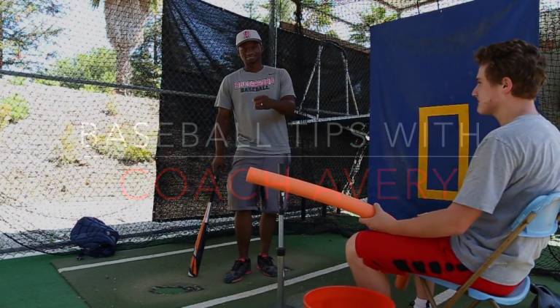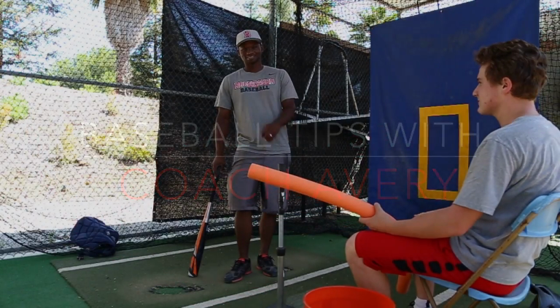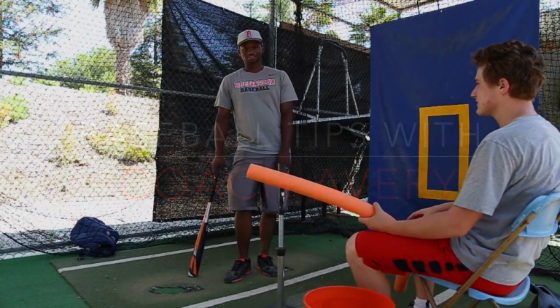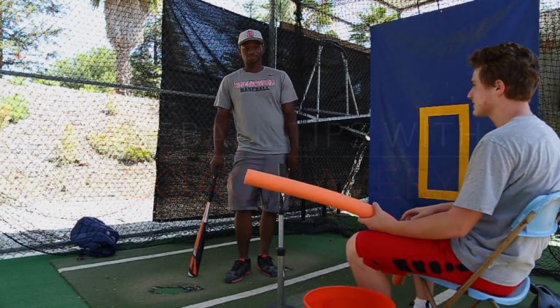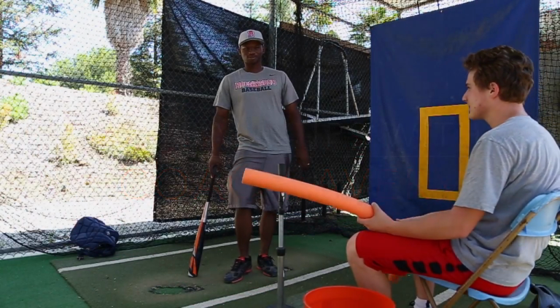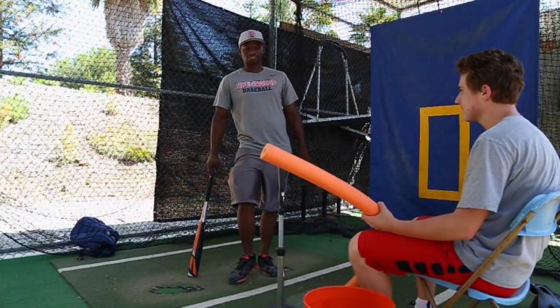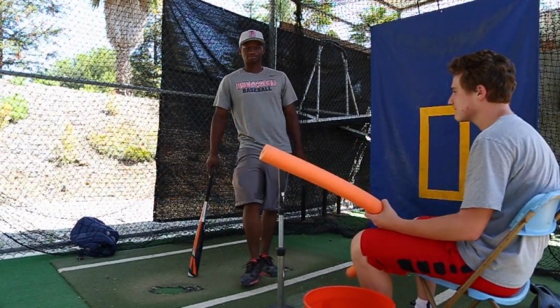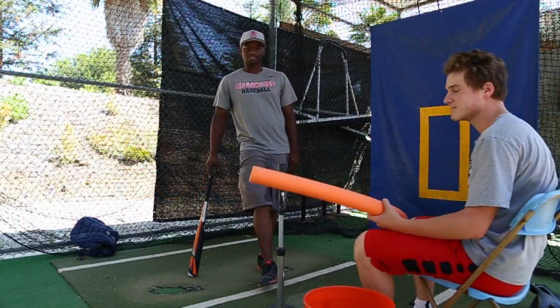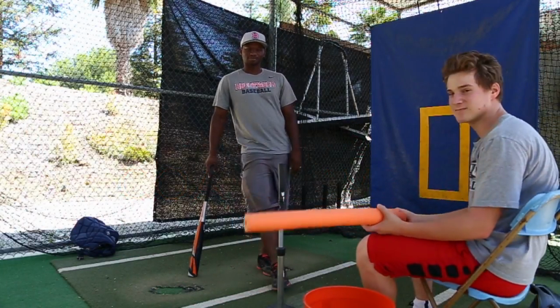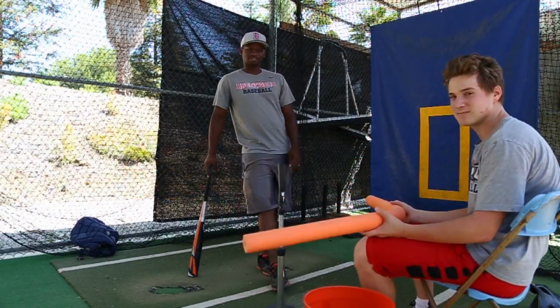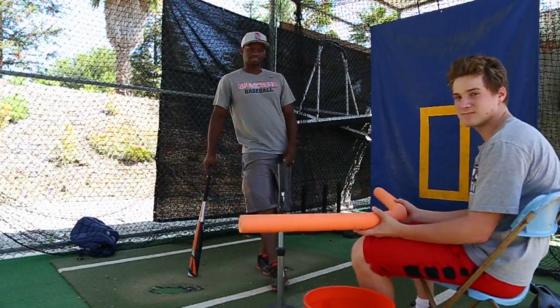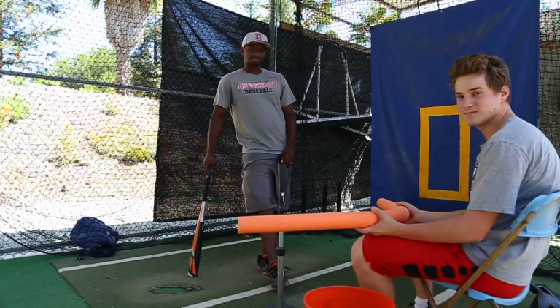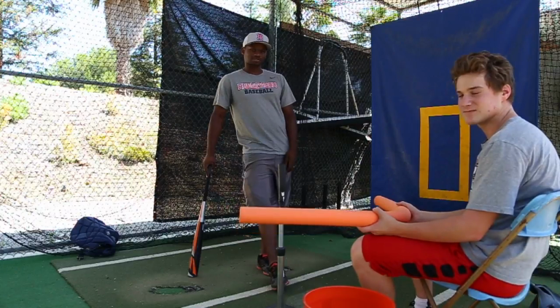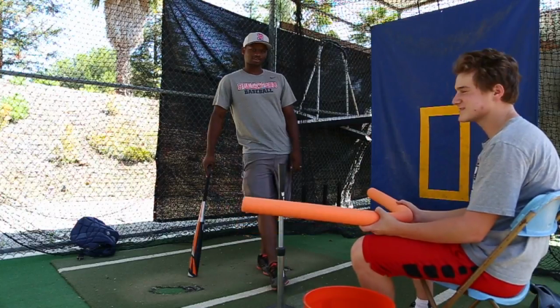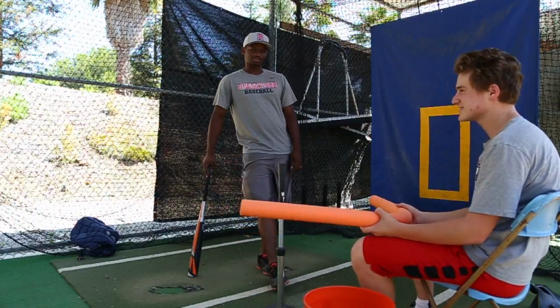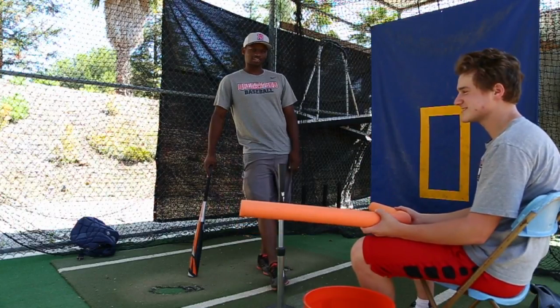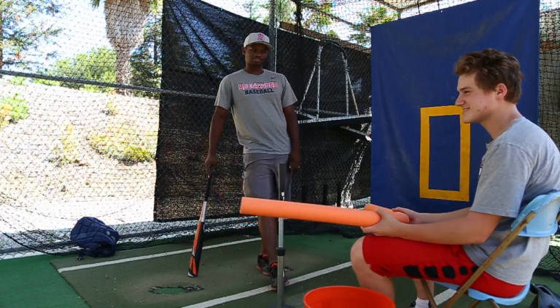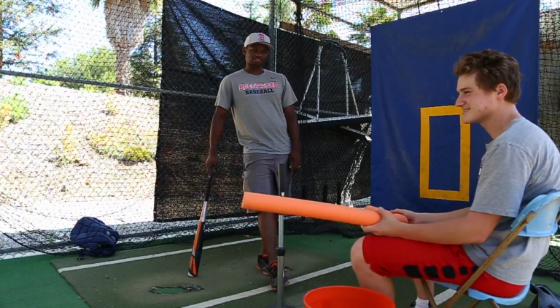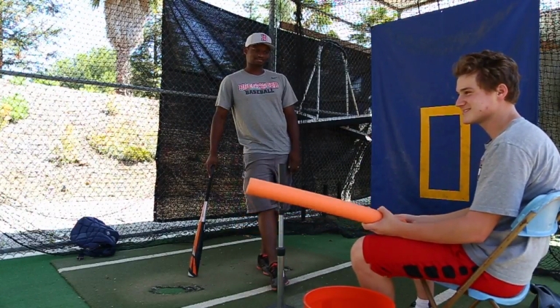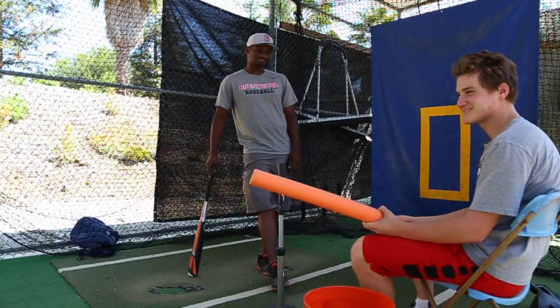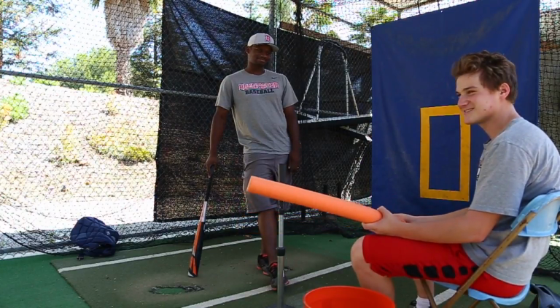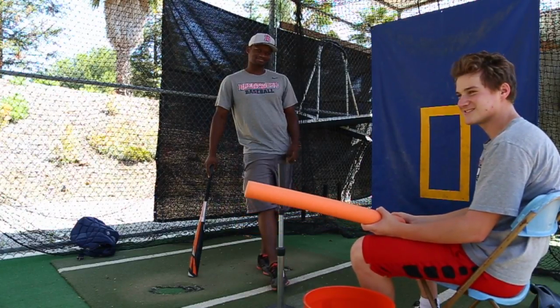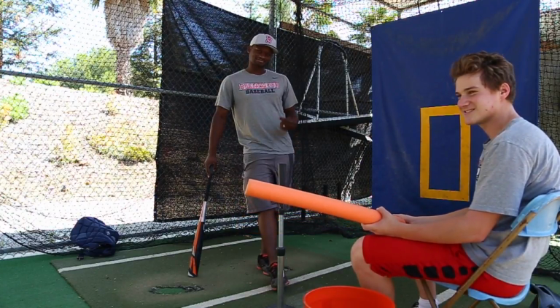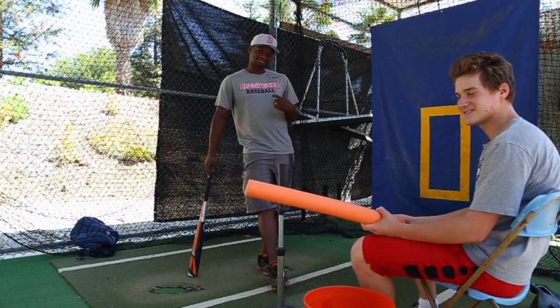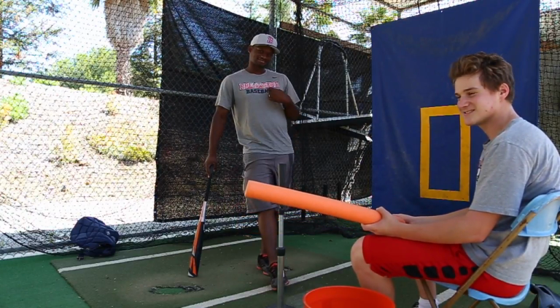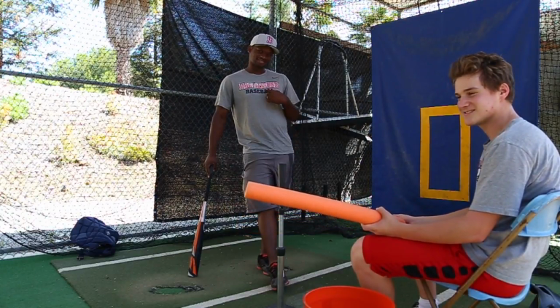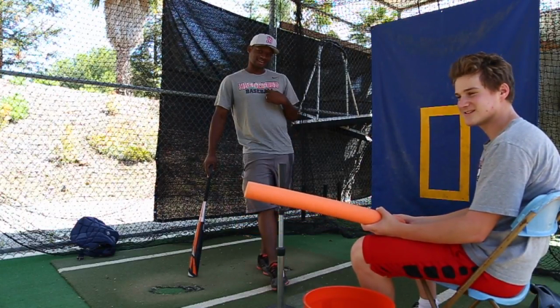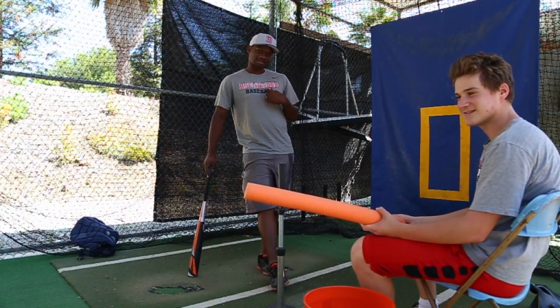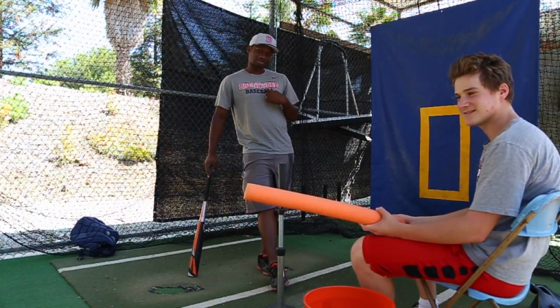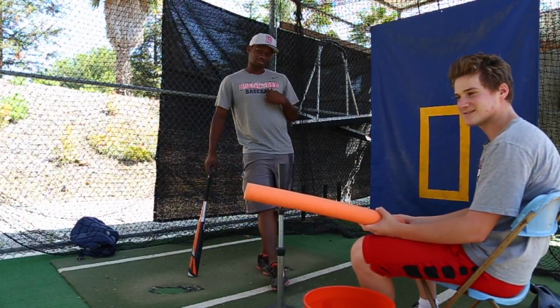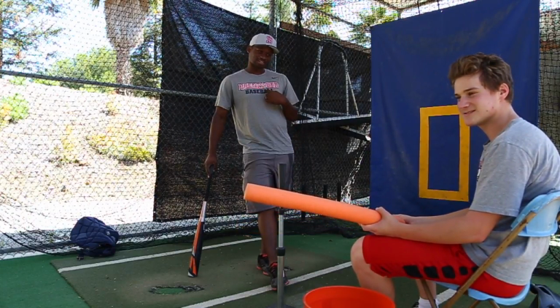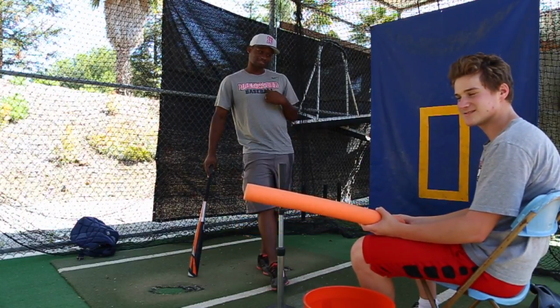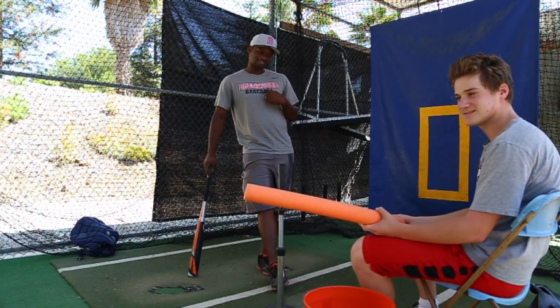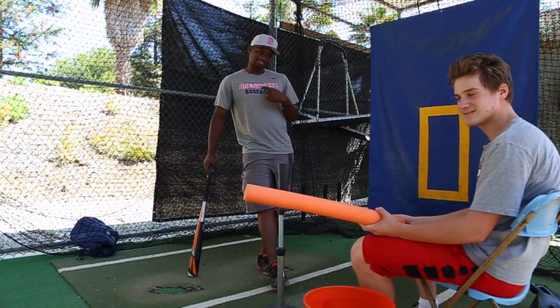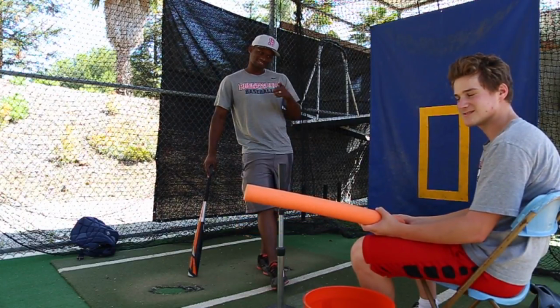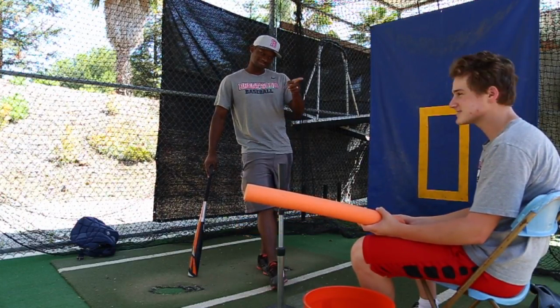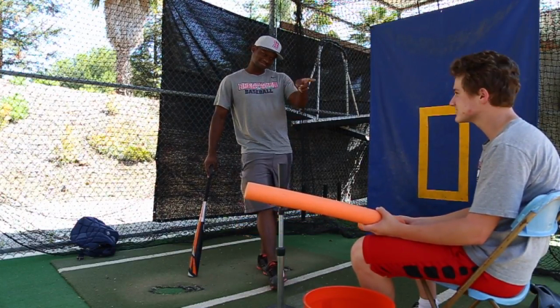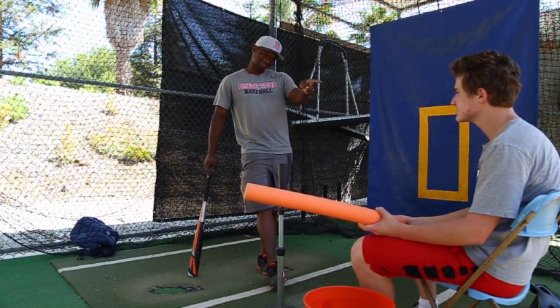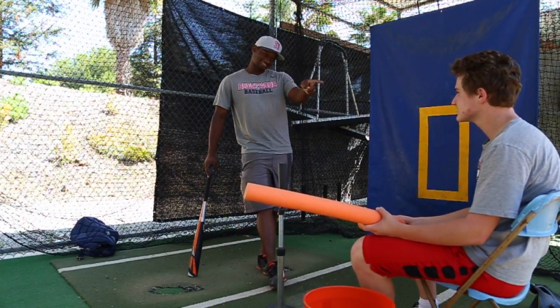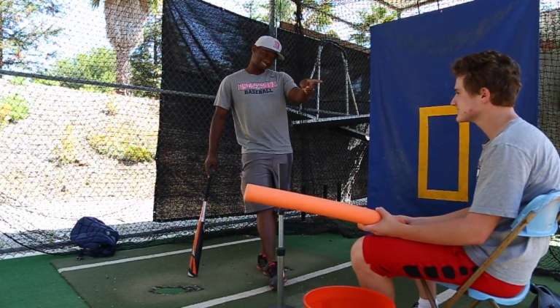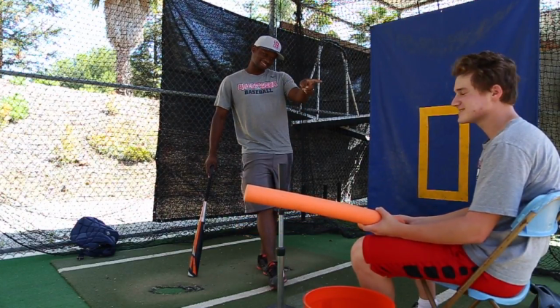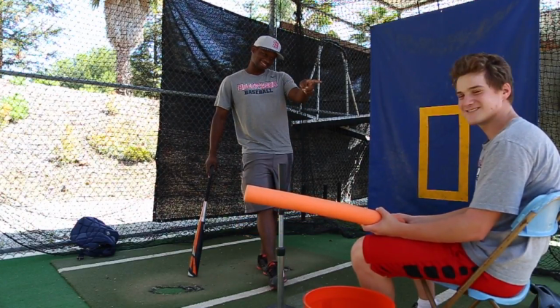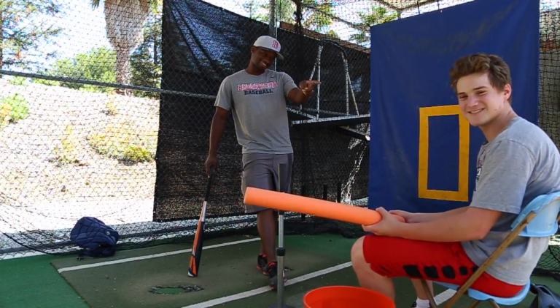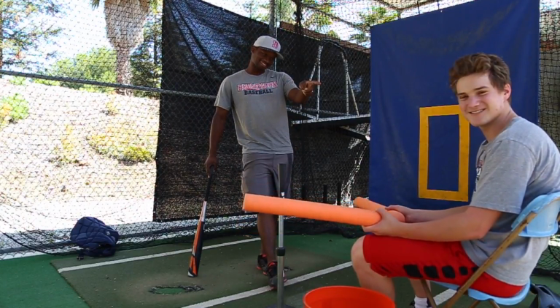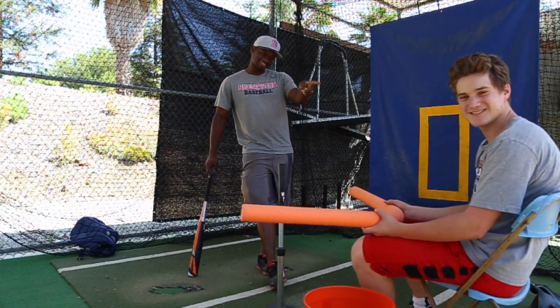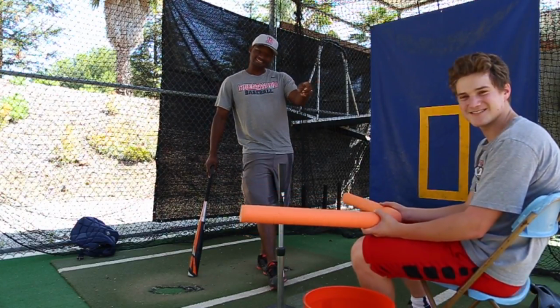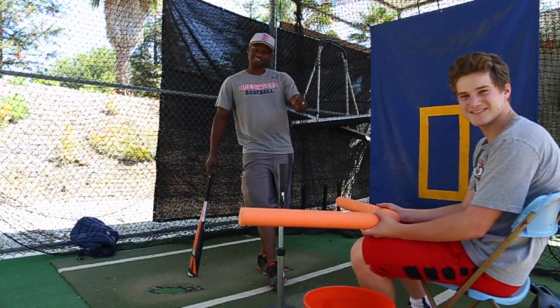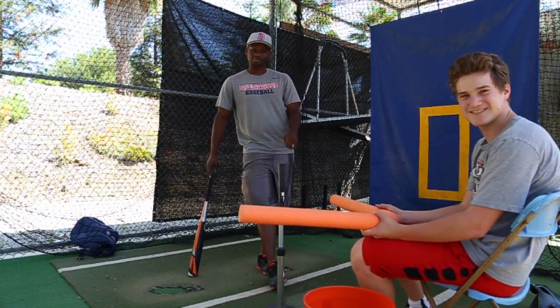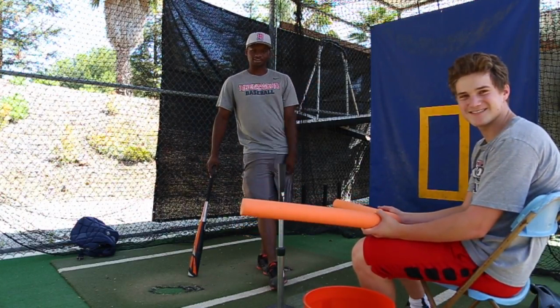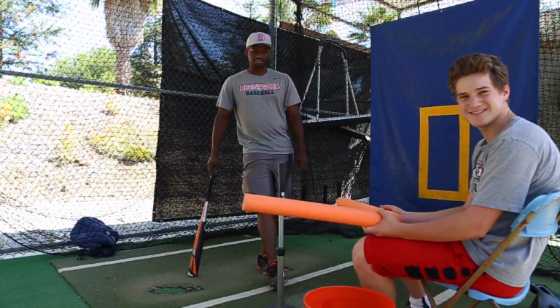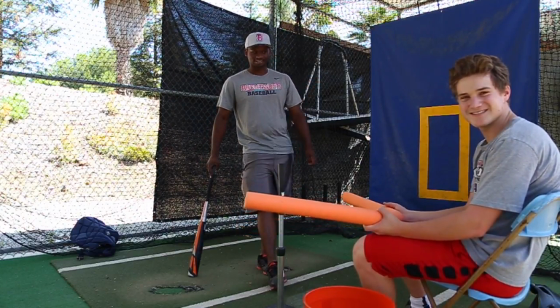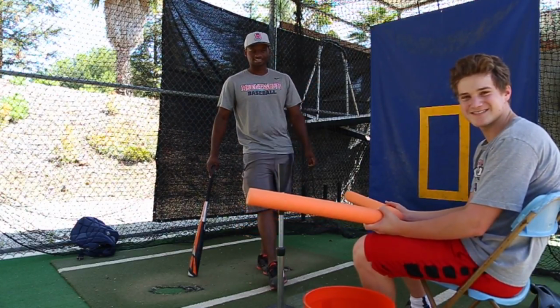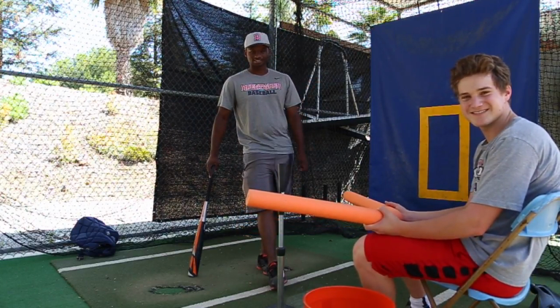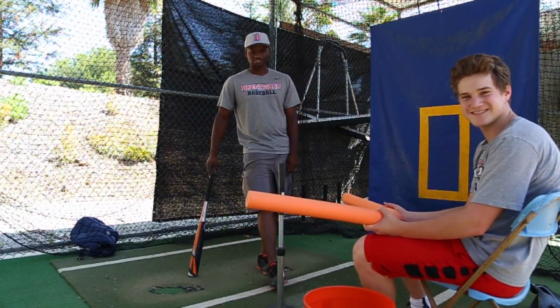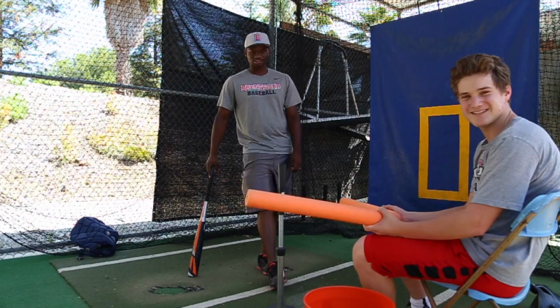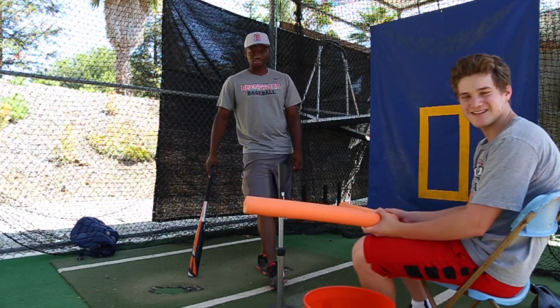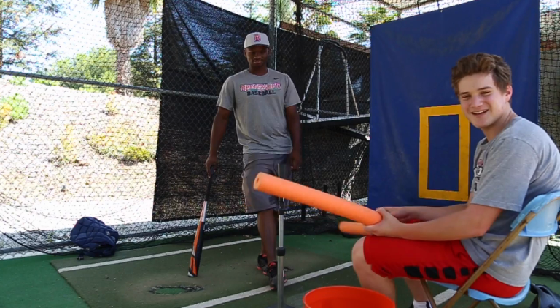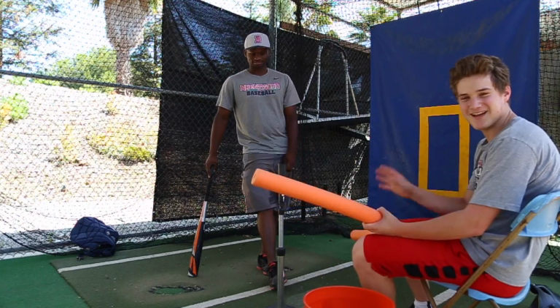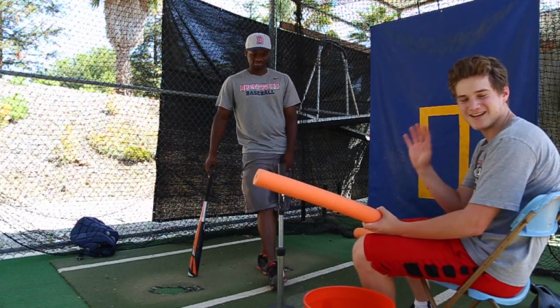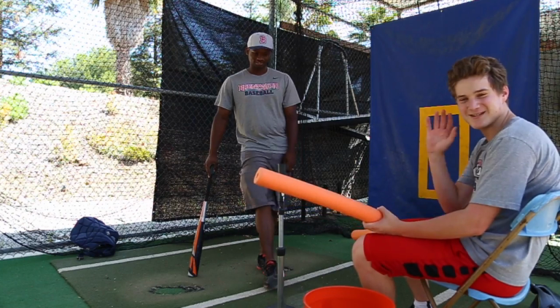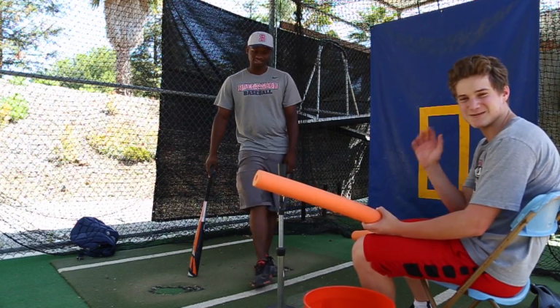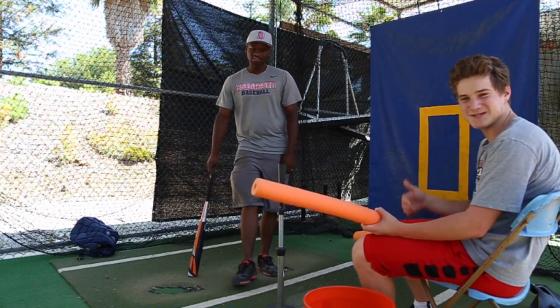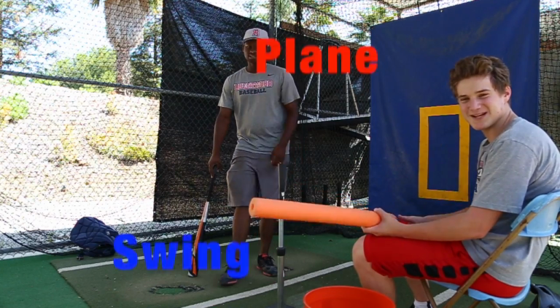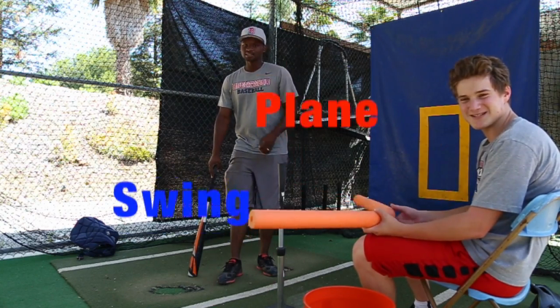Thanks for watching Baseball Tips with Coach Avery. I'm Coach Avery. This is the great Ethan Stern. Nice to meet you guys.